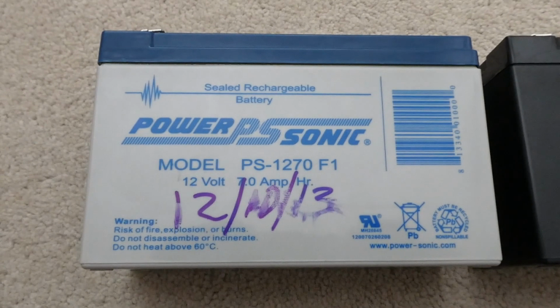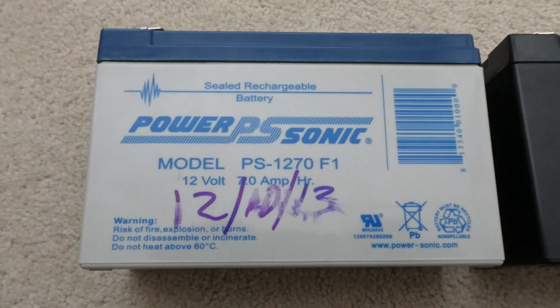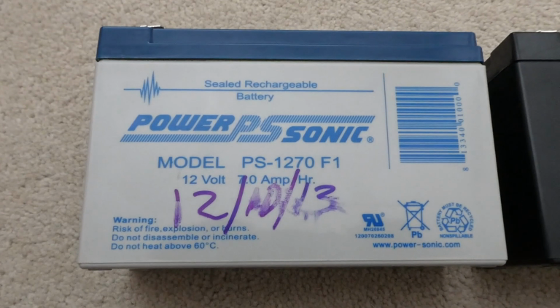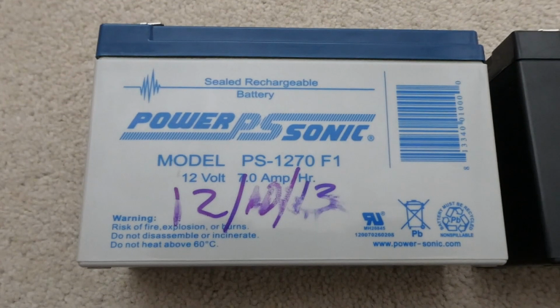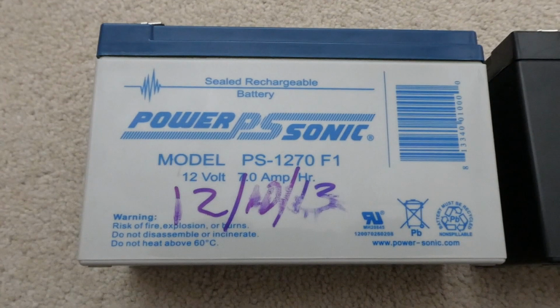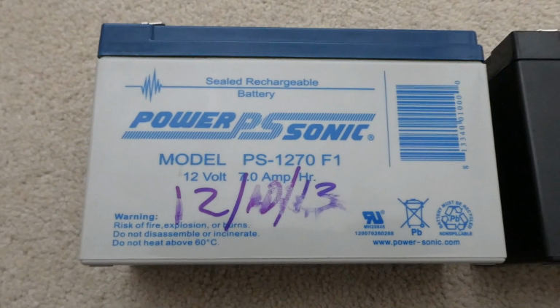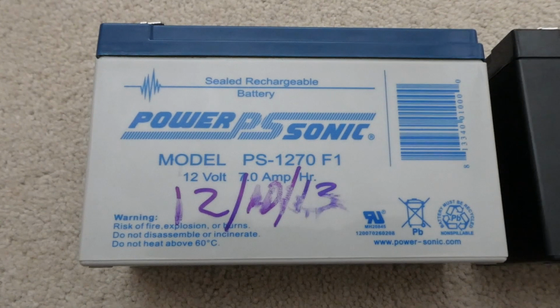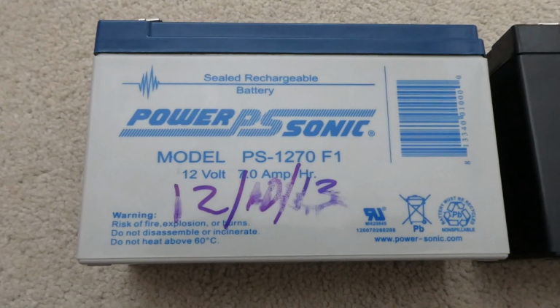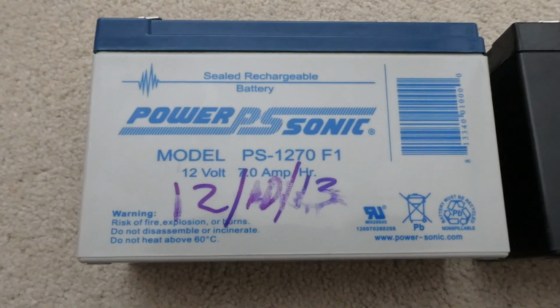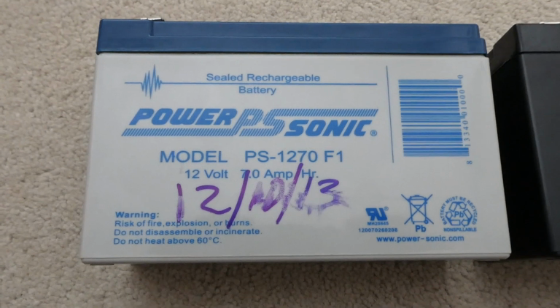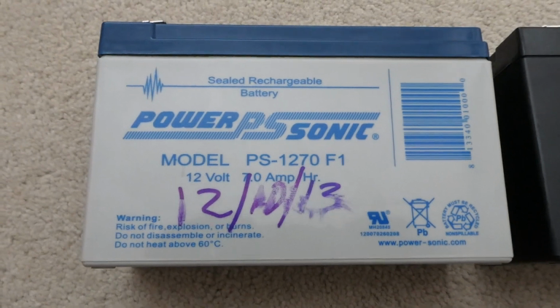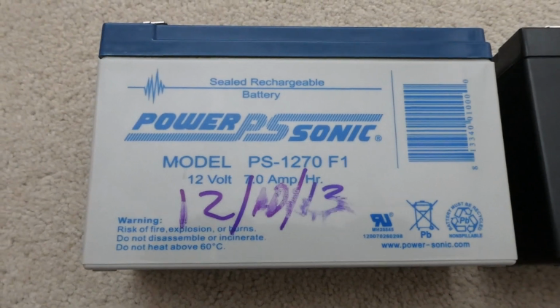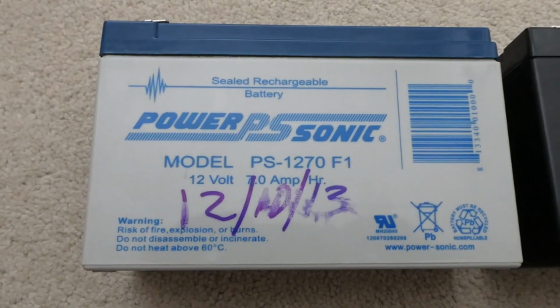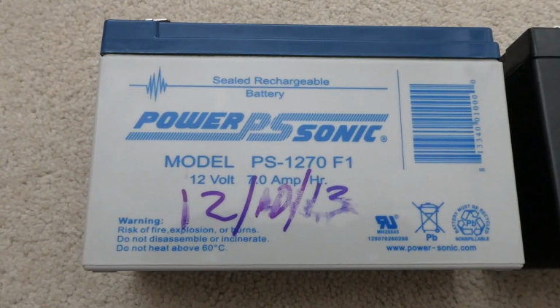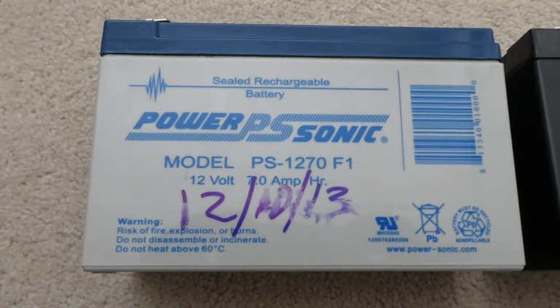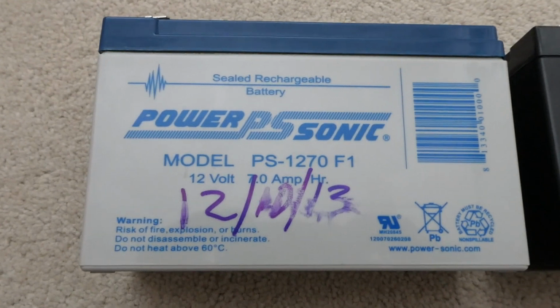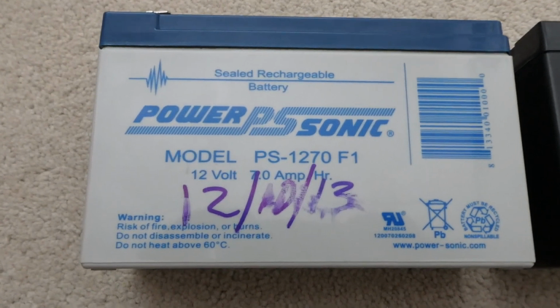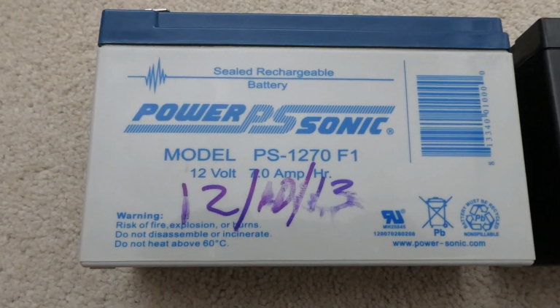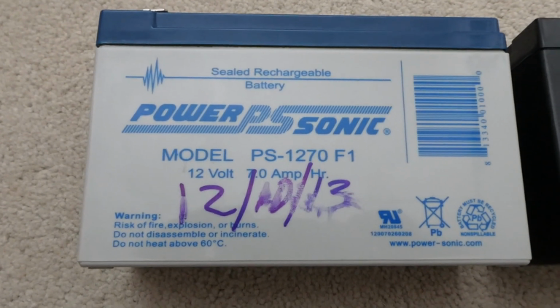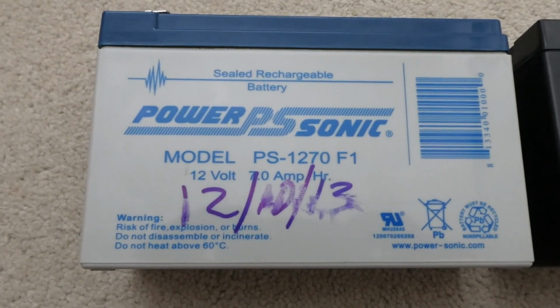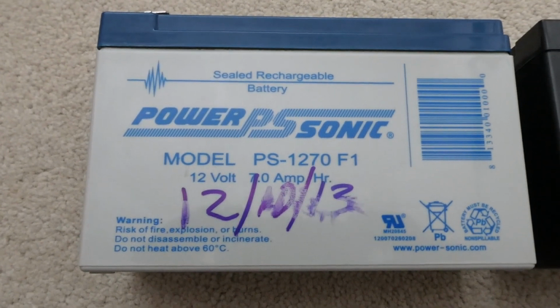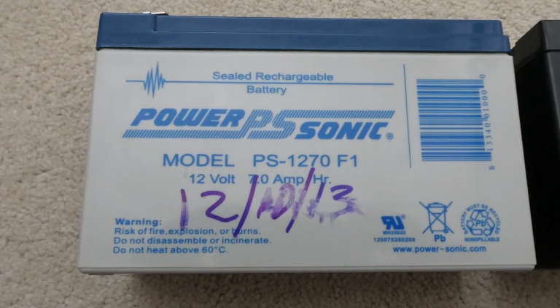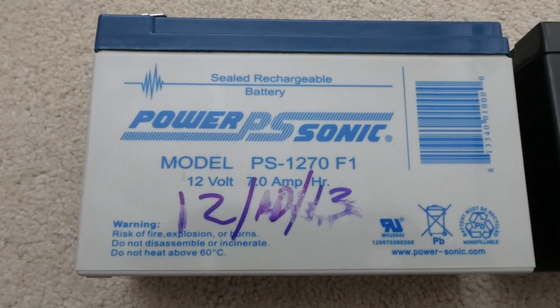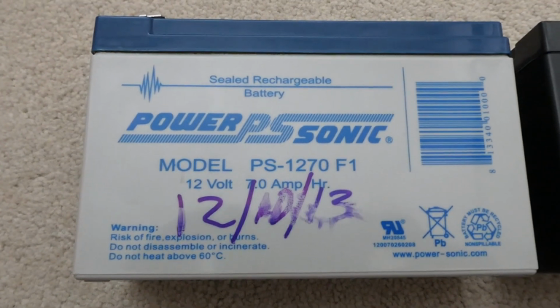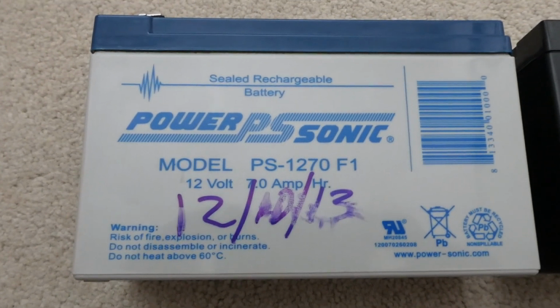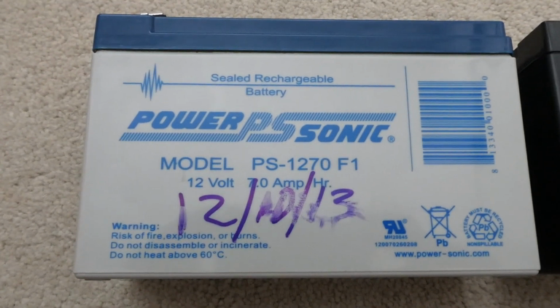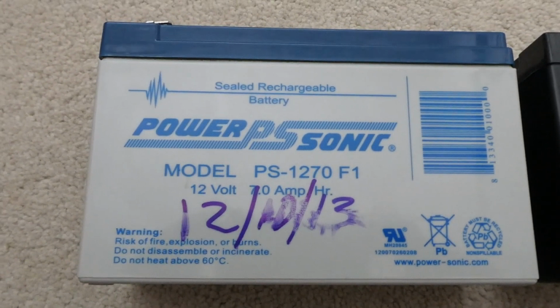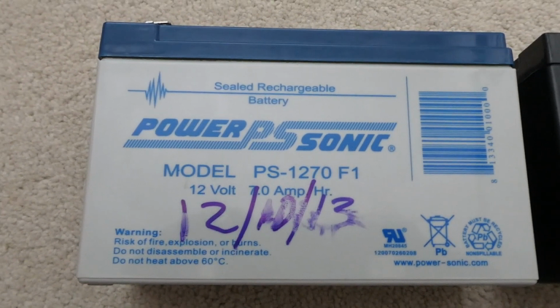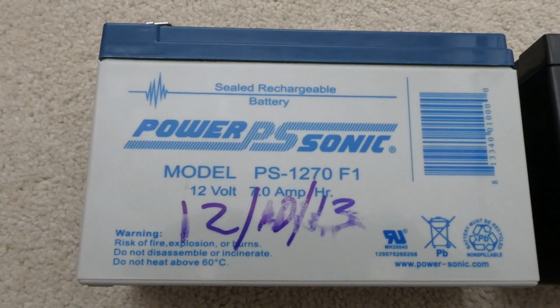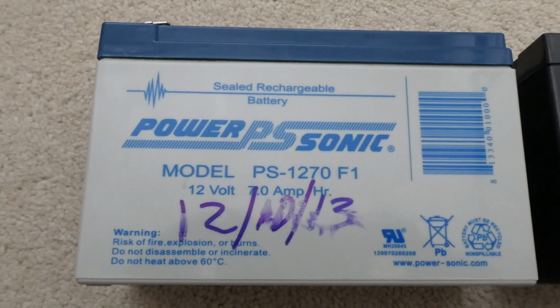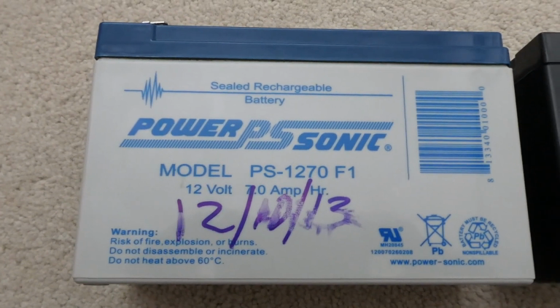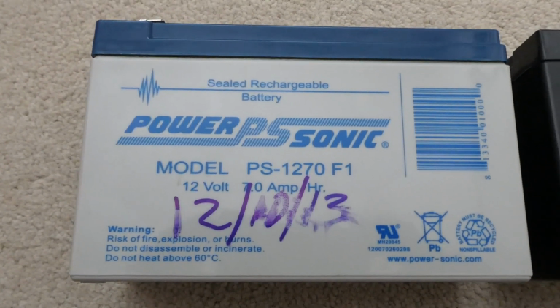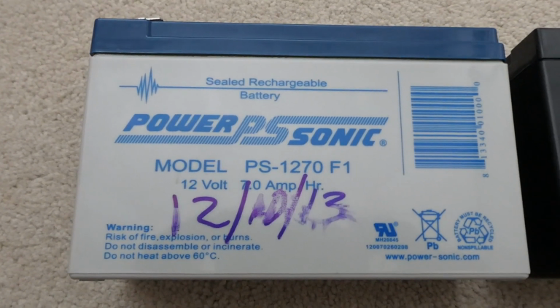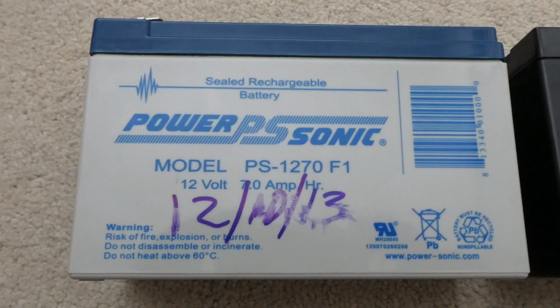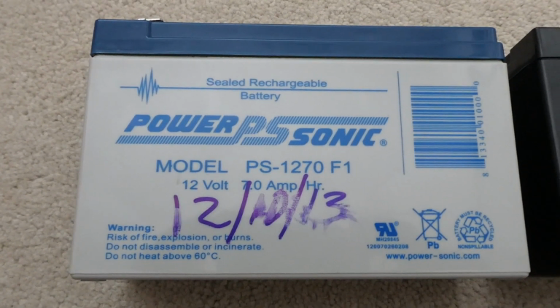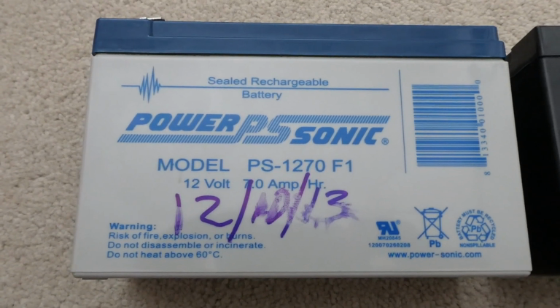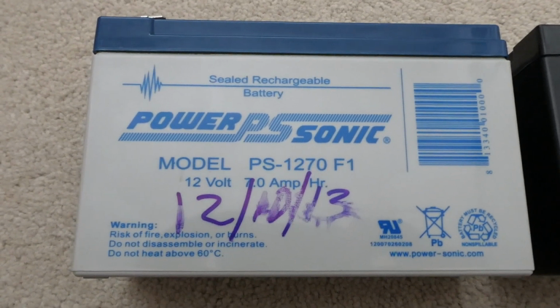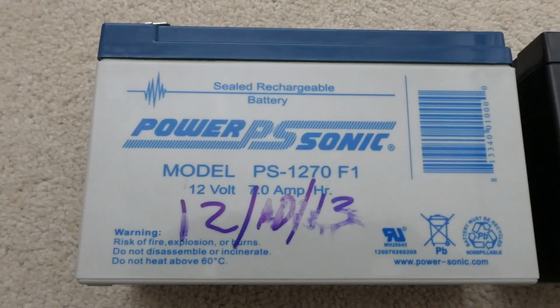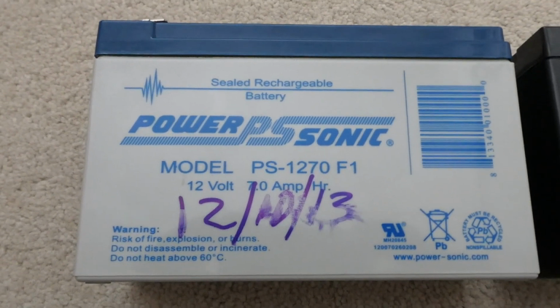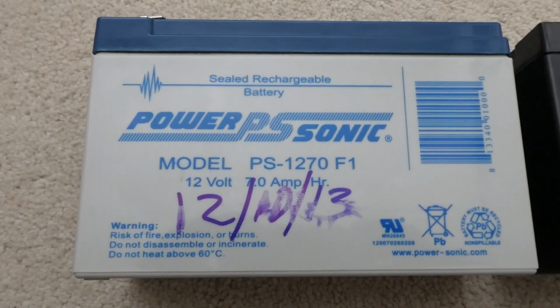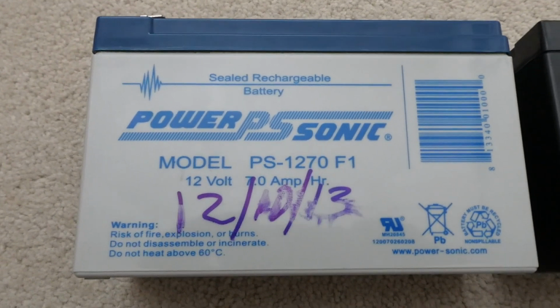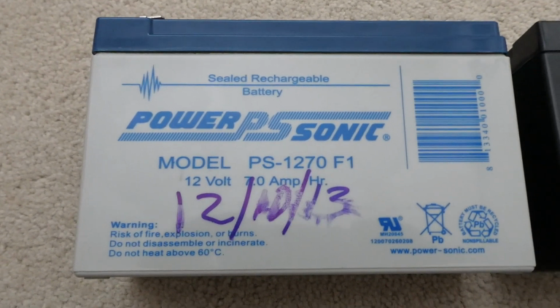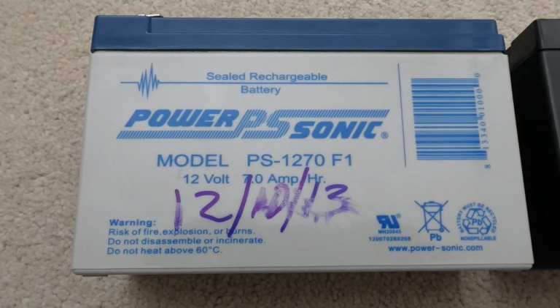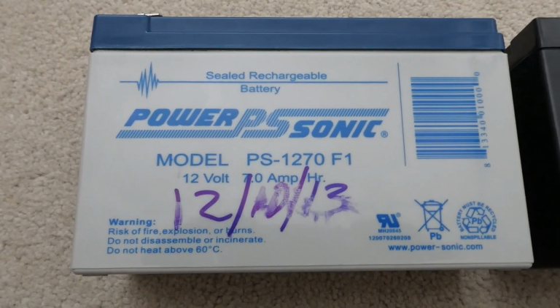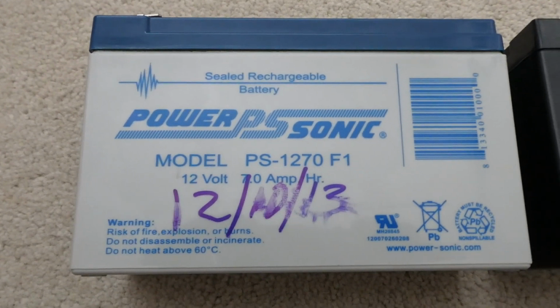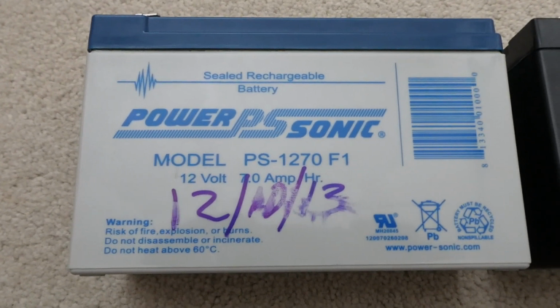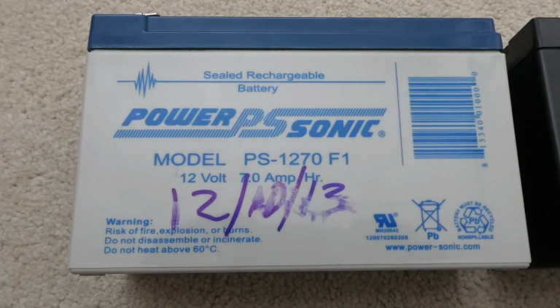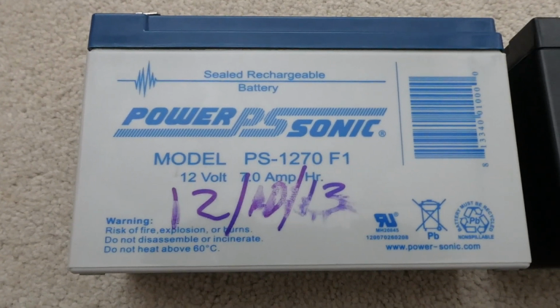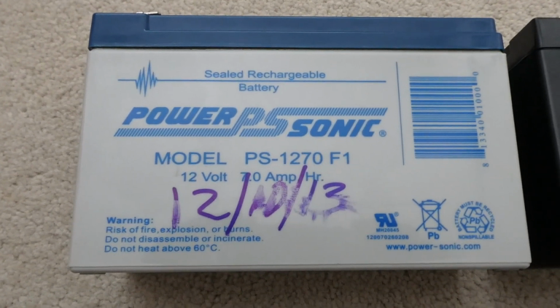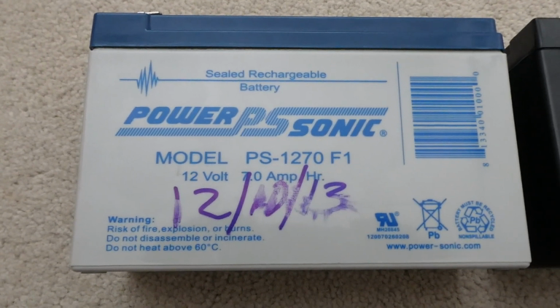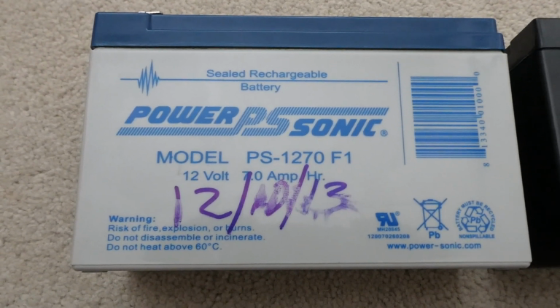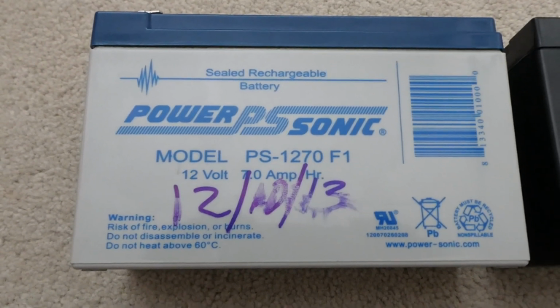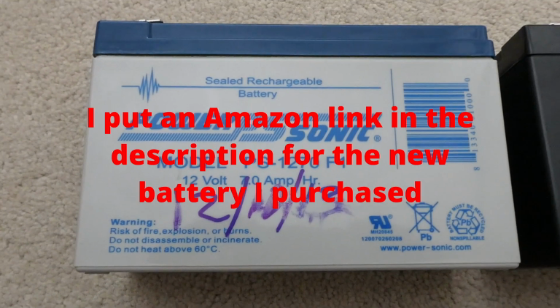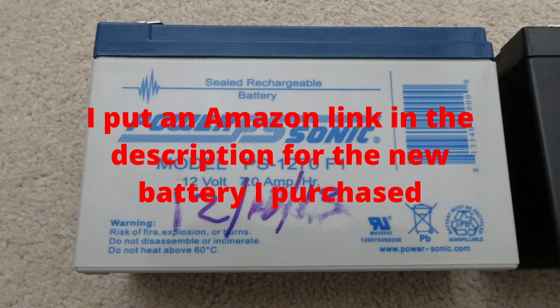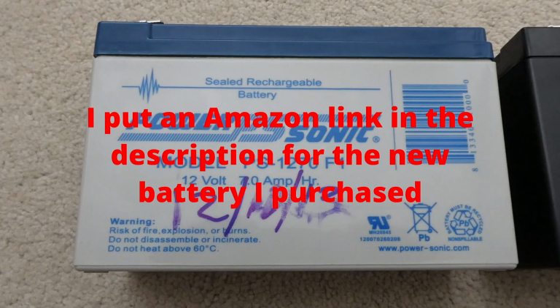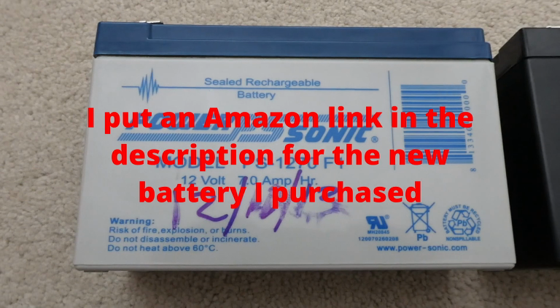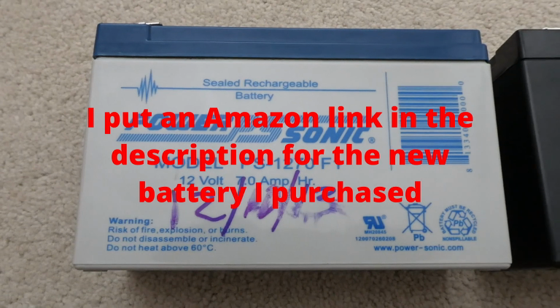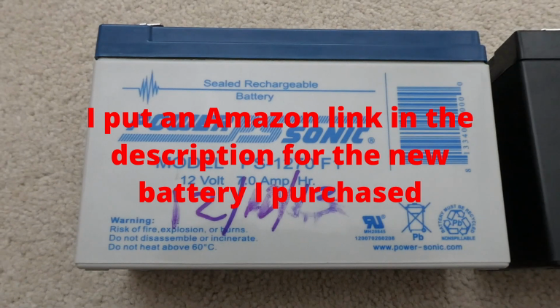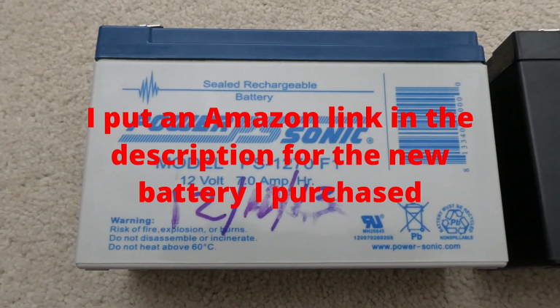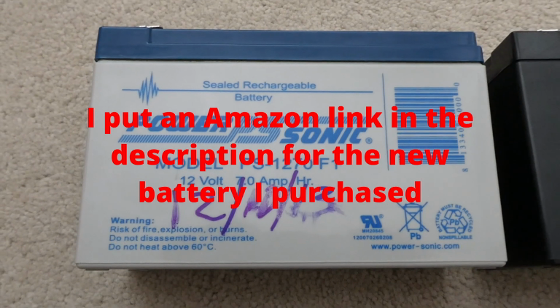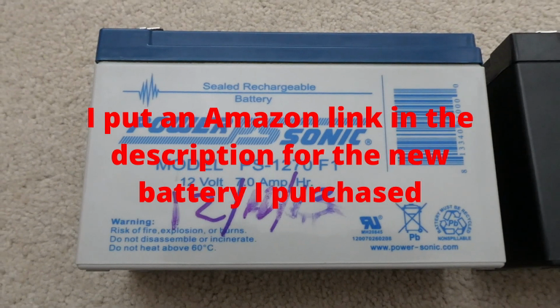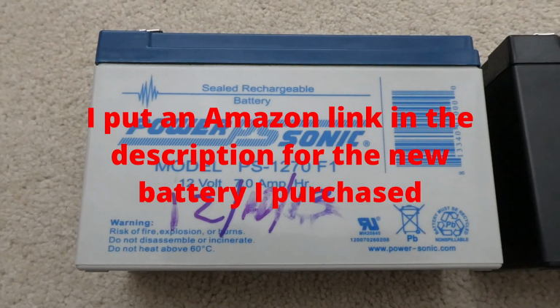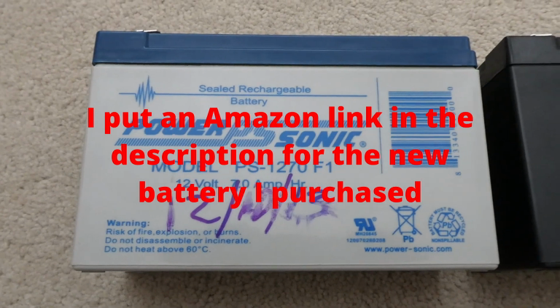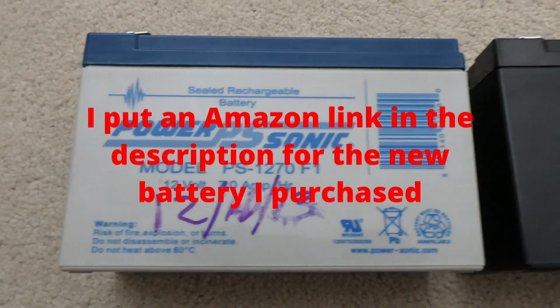Here's the old battery. You can see that I replaced it December 10th, 2013 — close to 10 years ago.